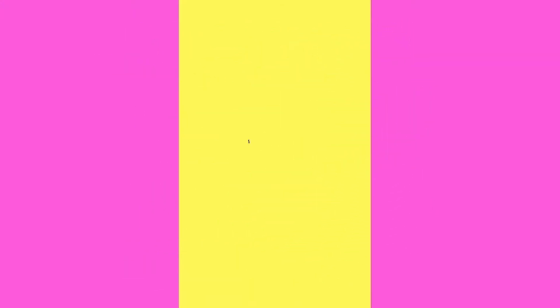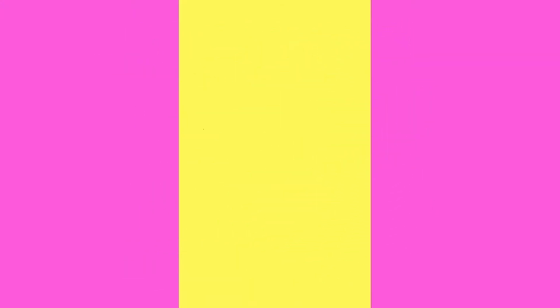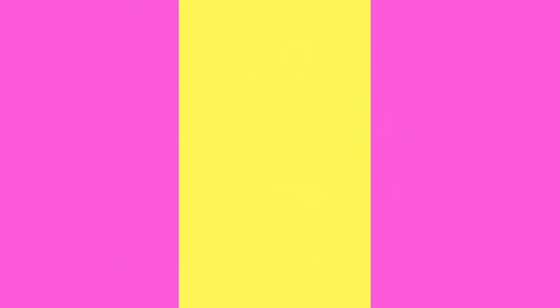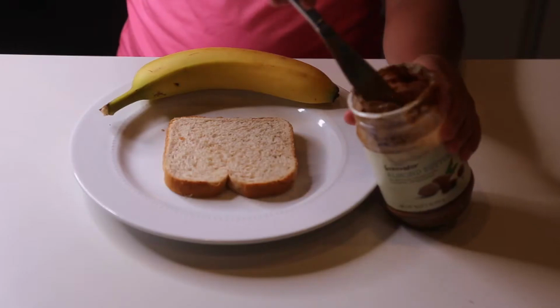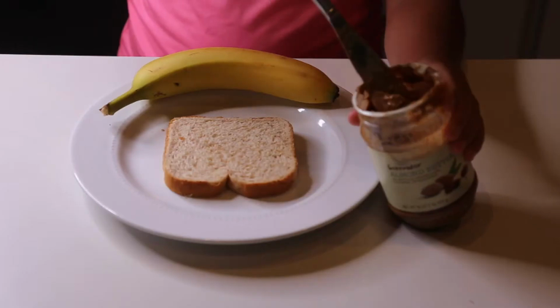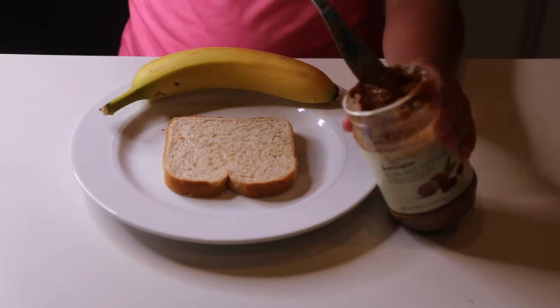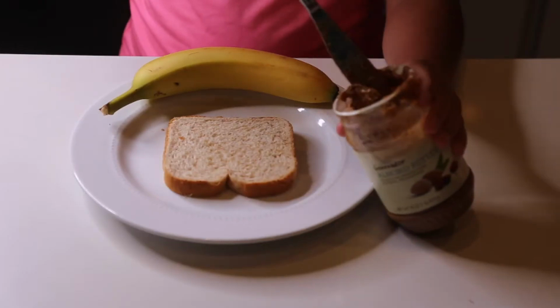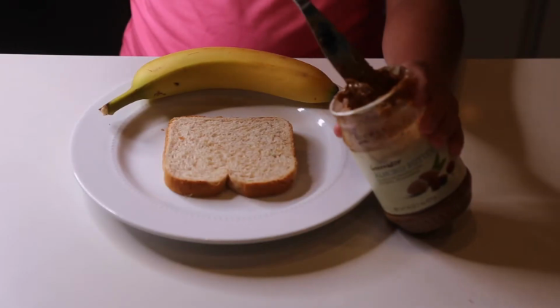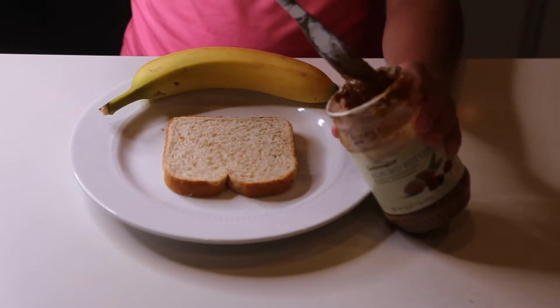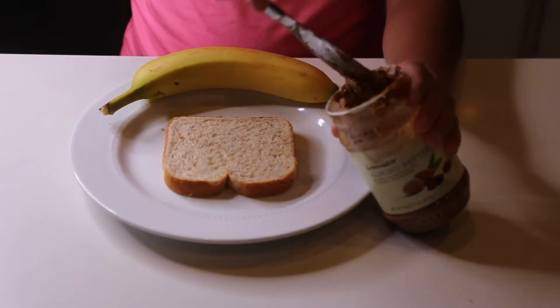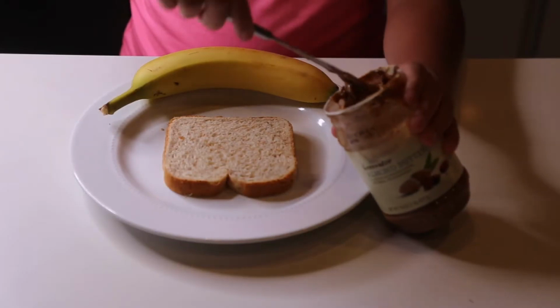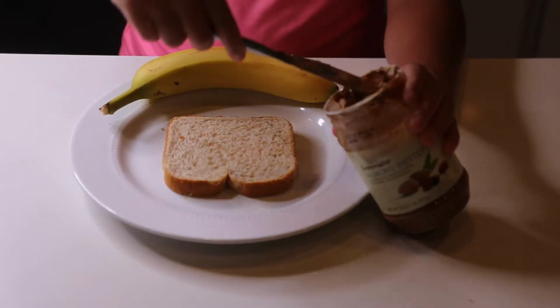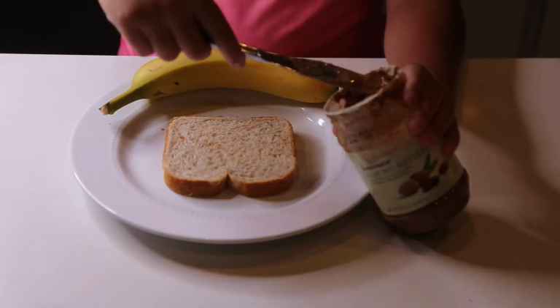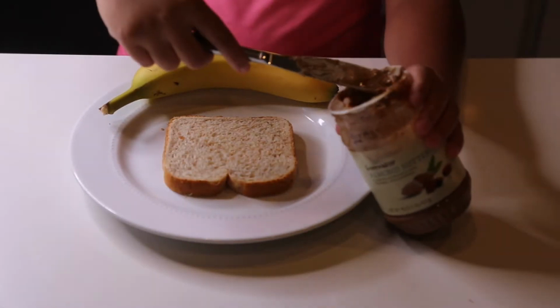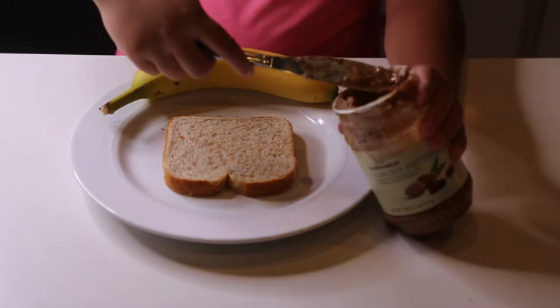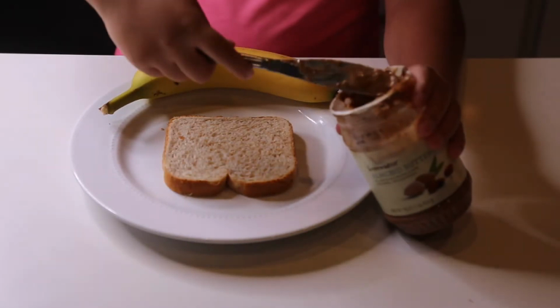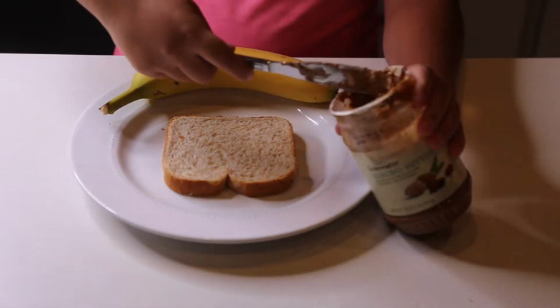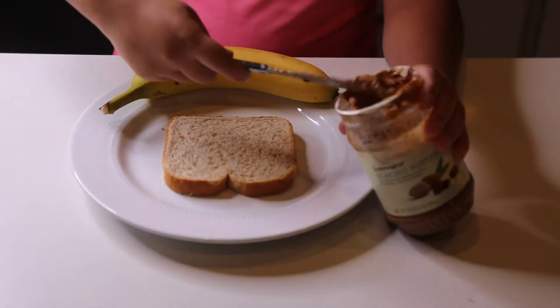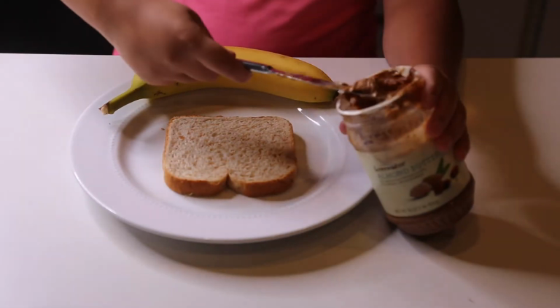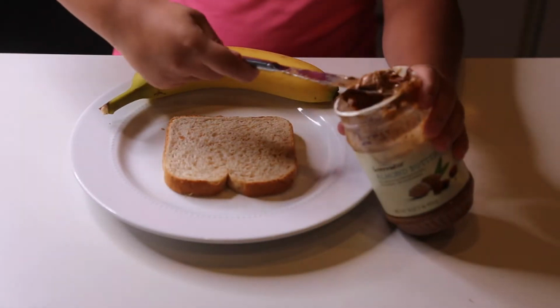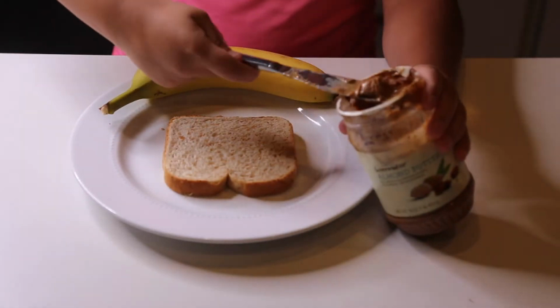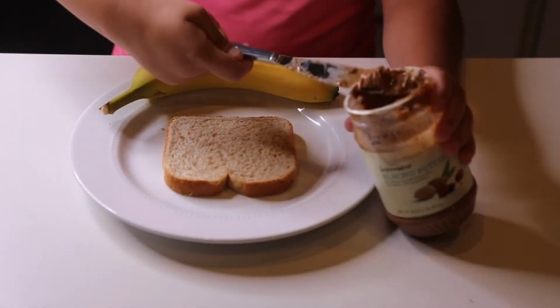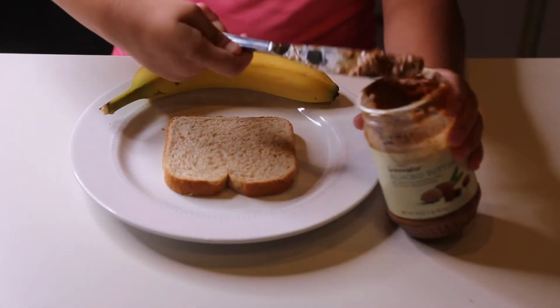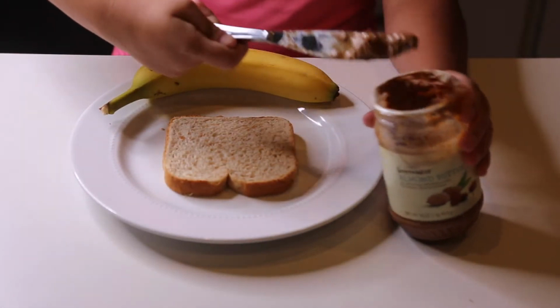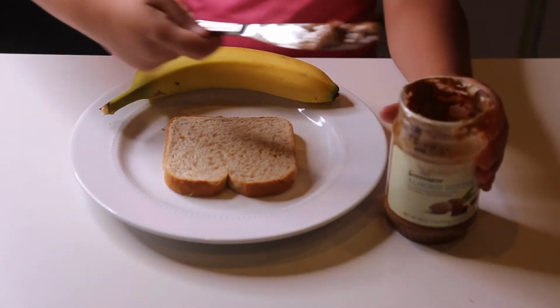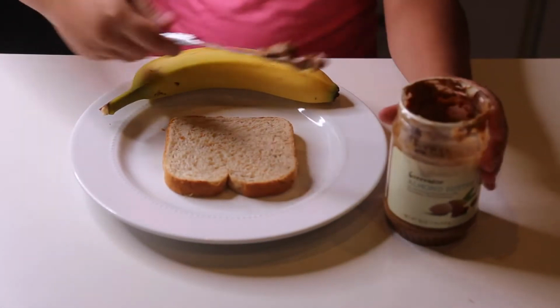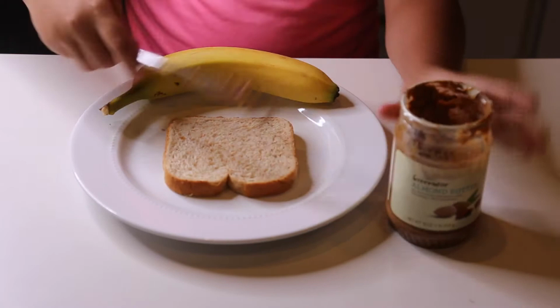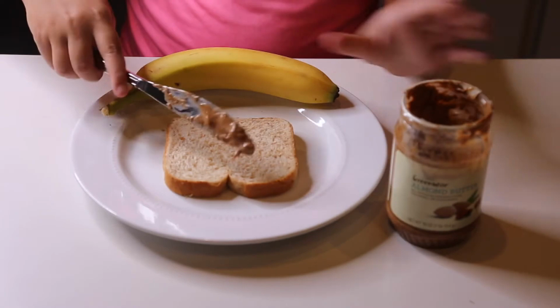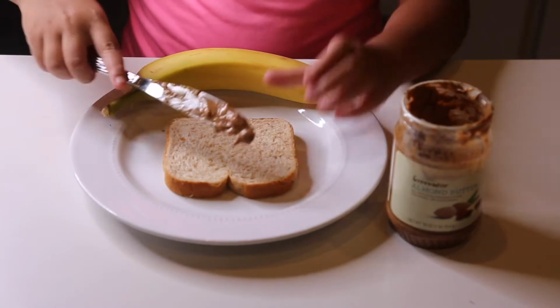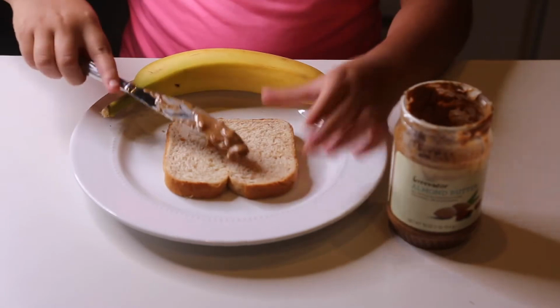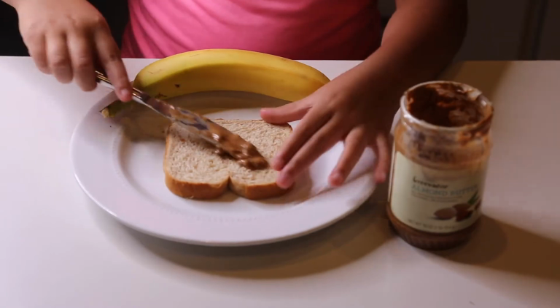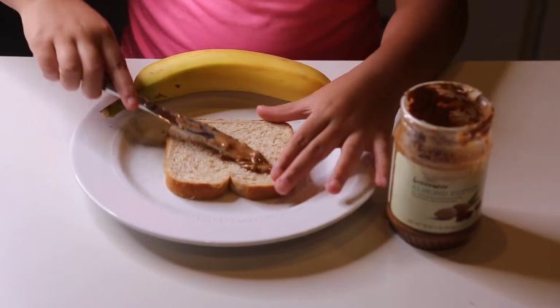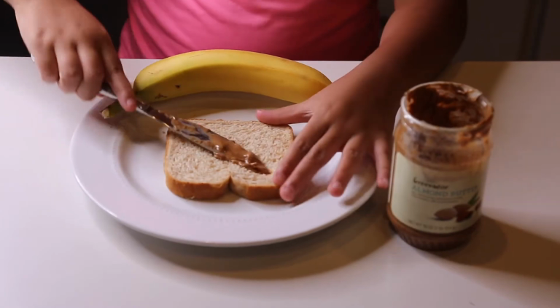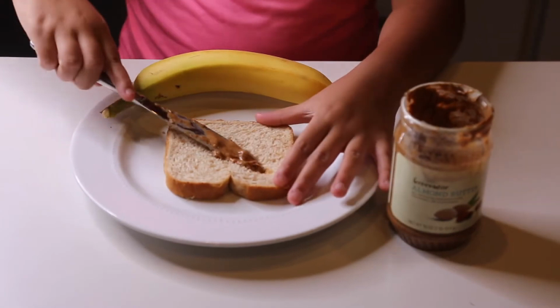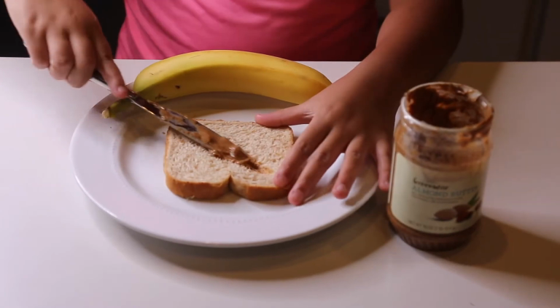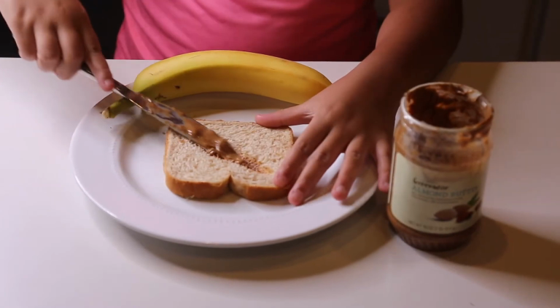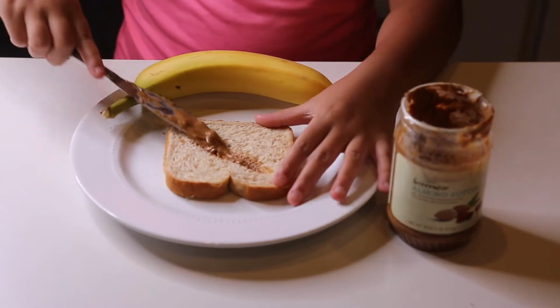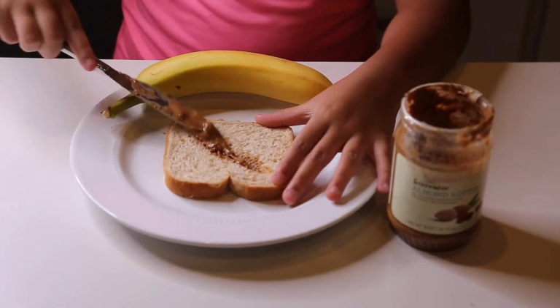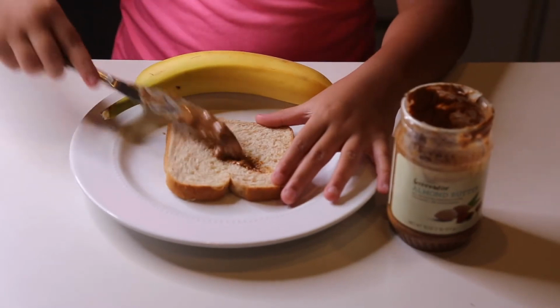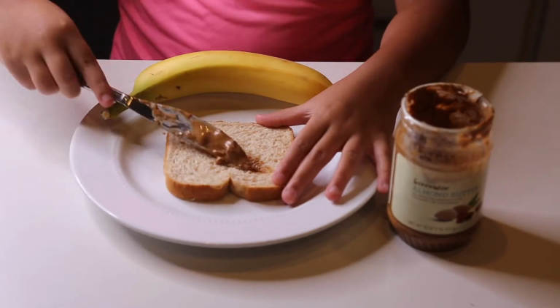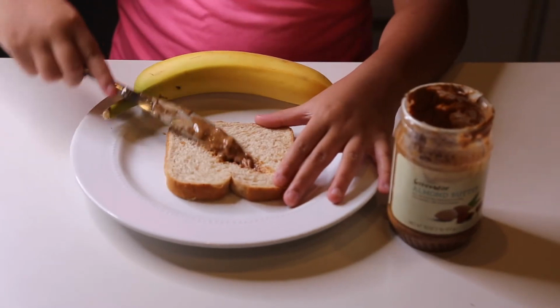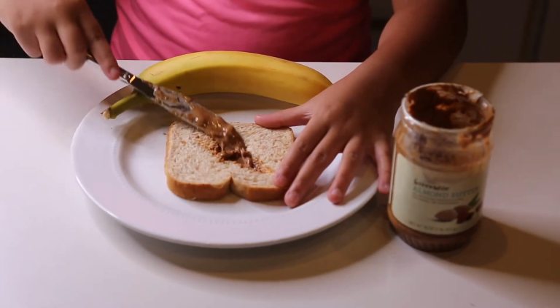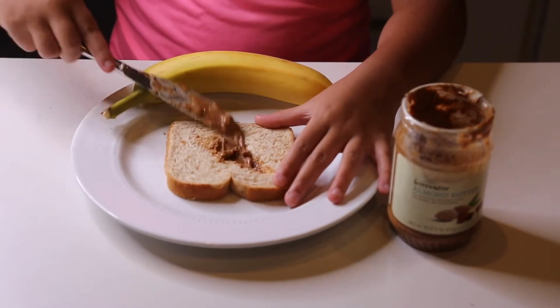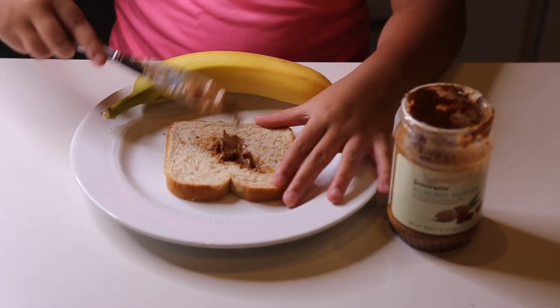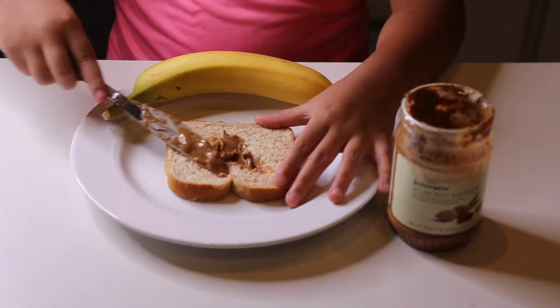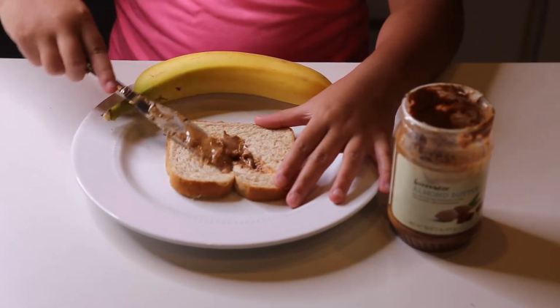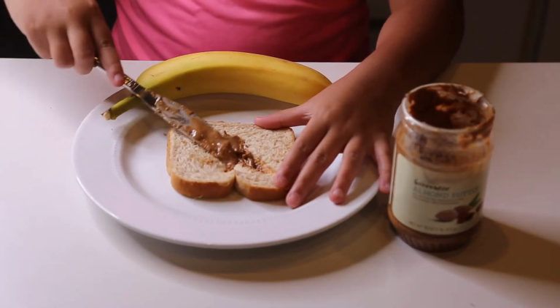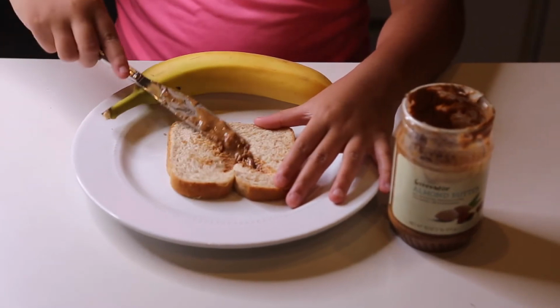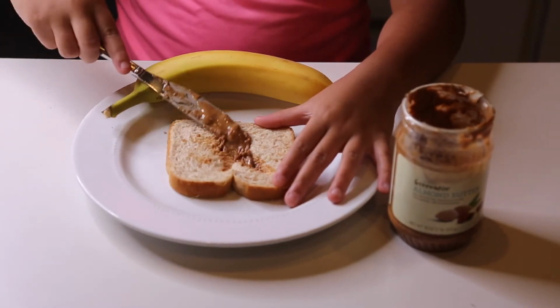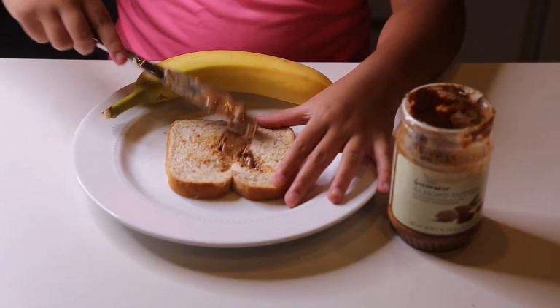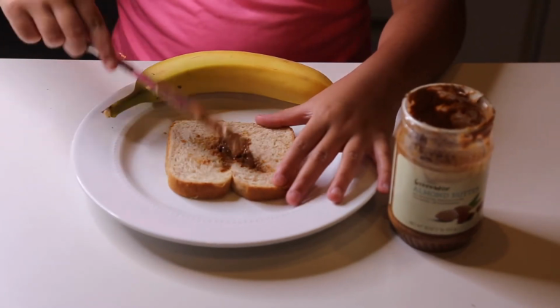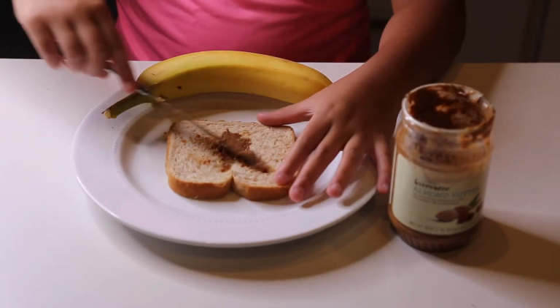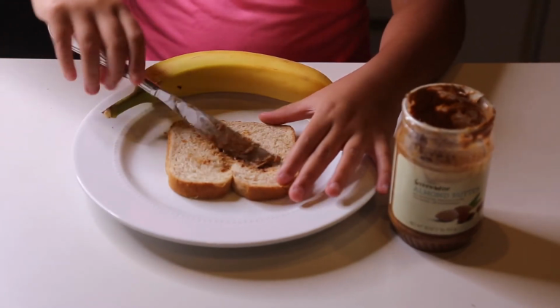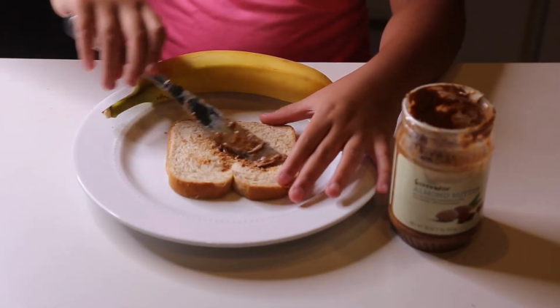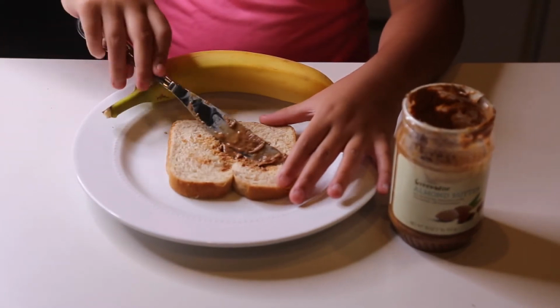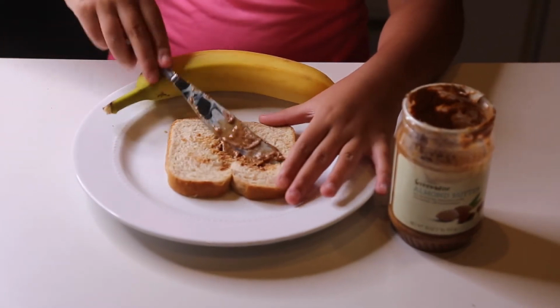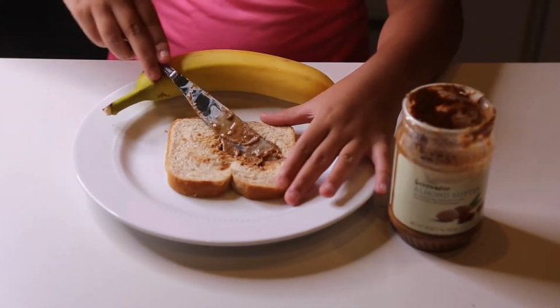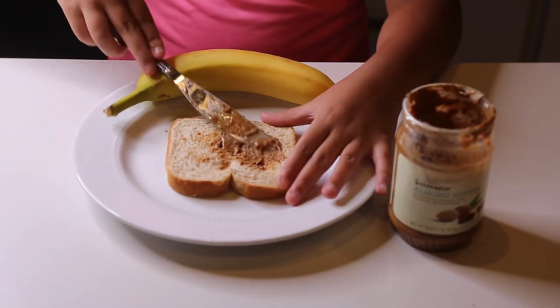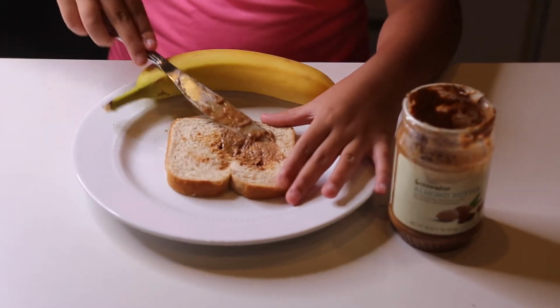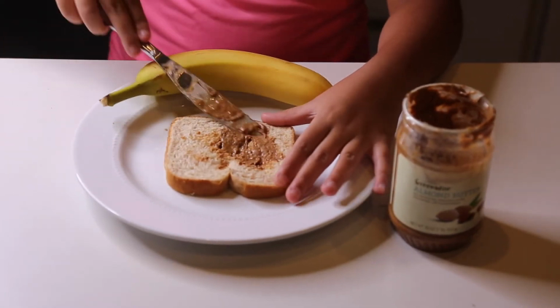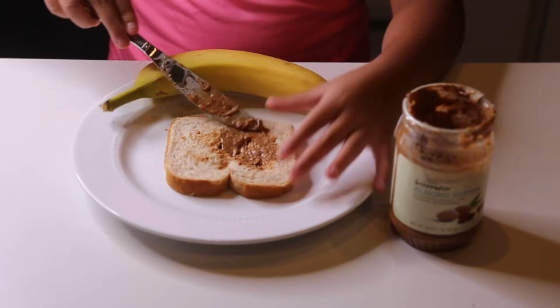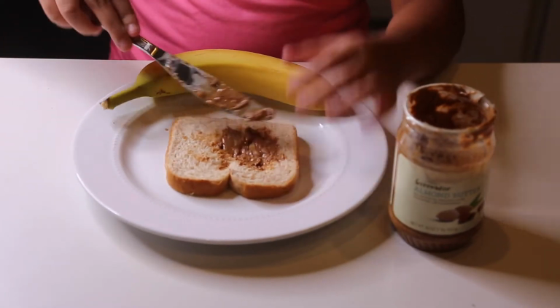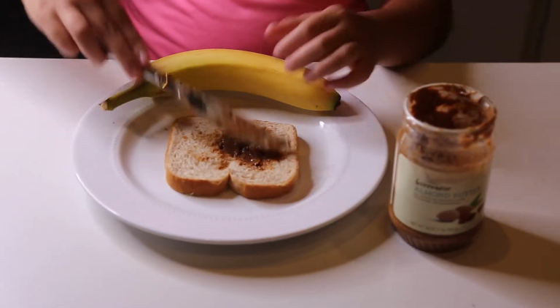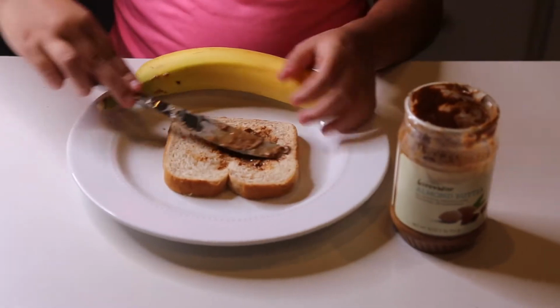So for this almond butter banana bread, the ingredients you will need are almond butter, a loaf of bread, and a banana.